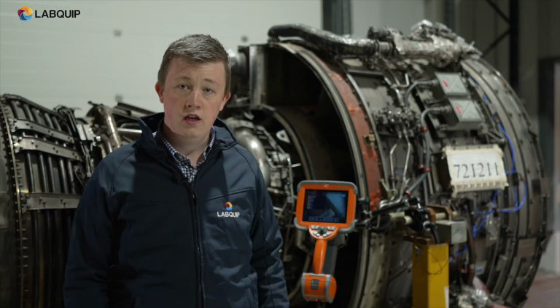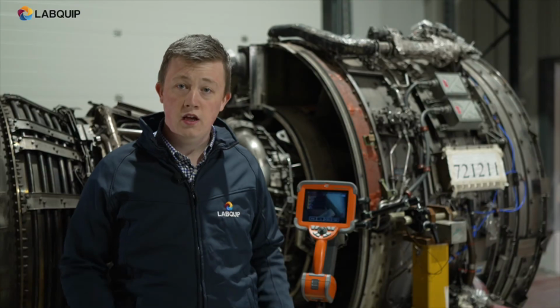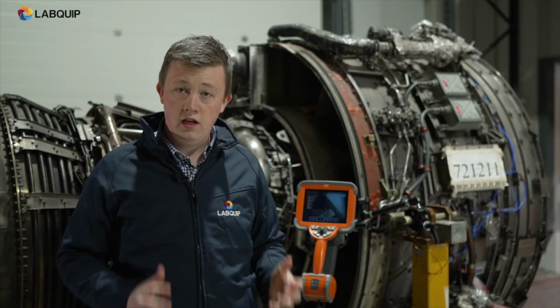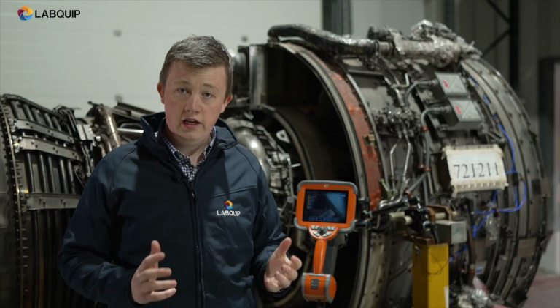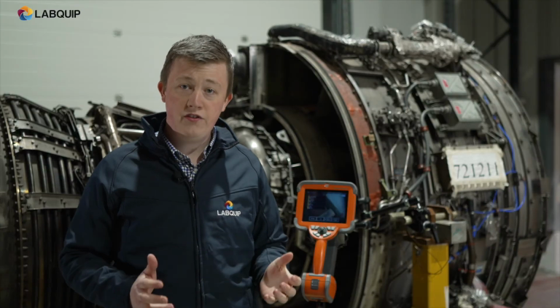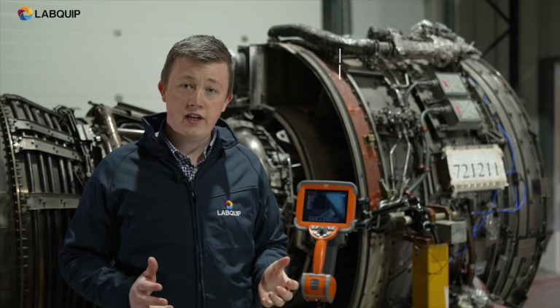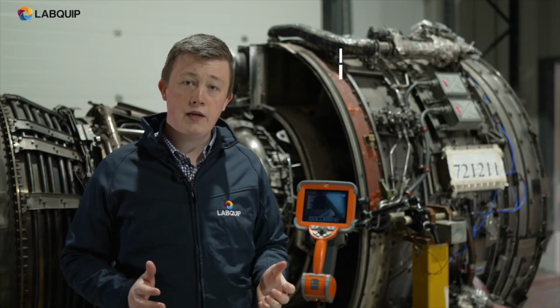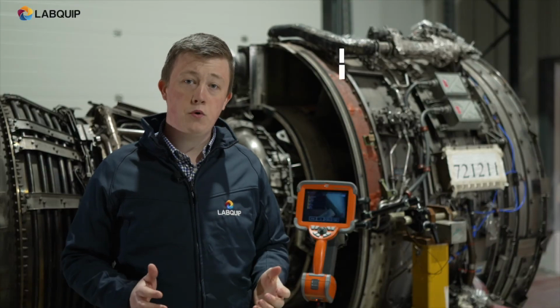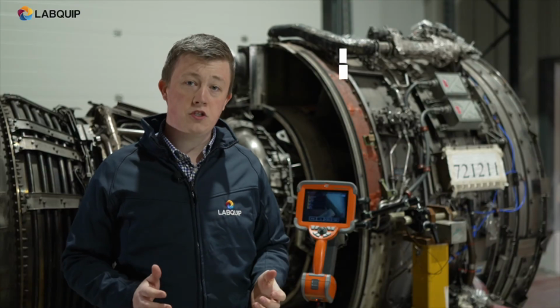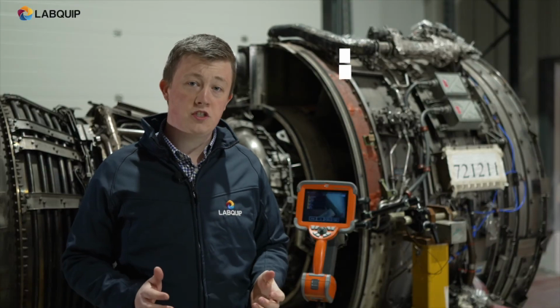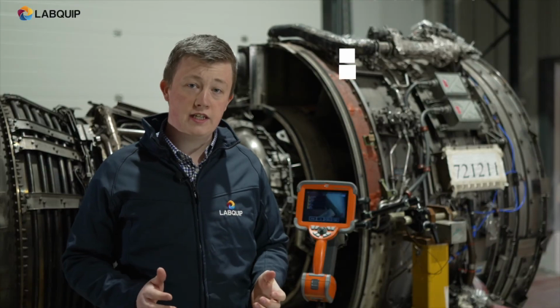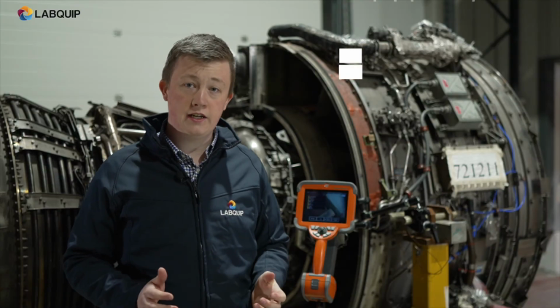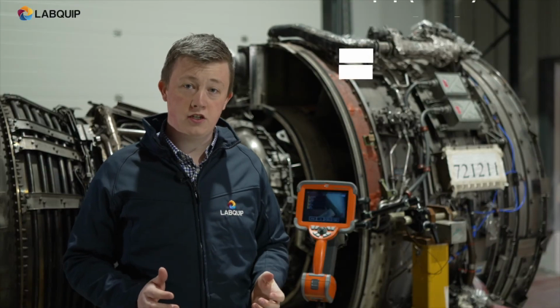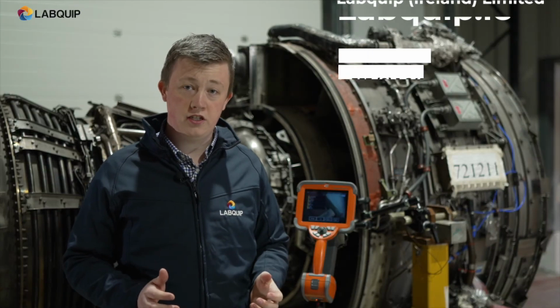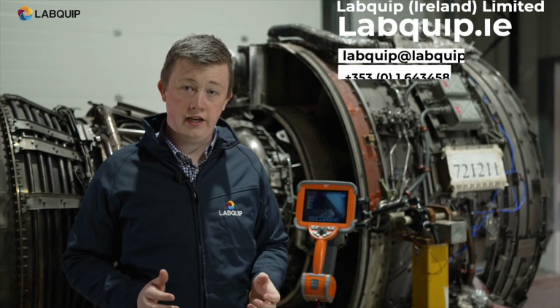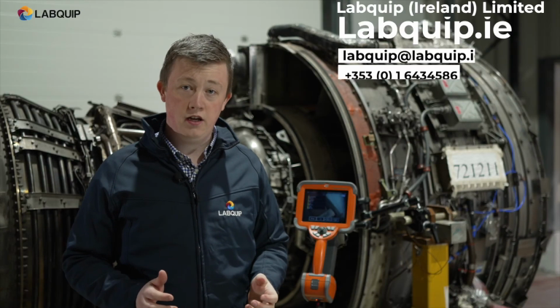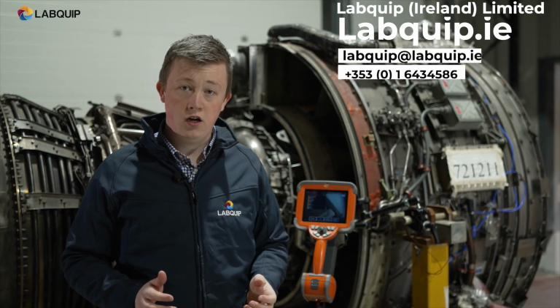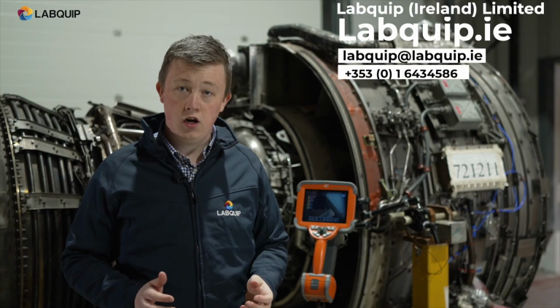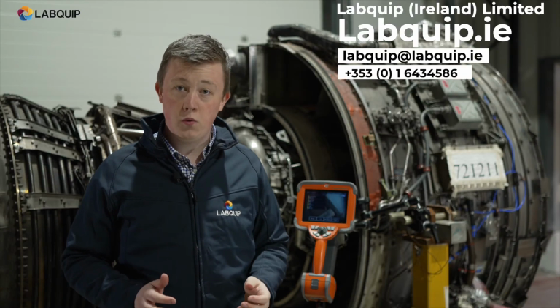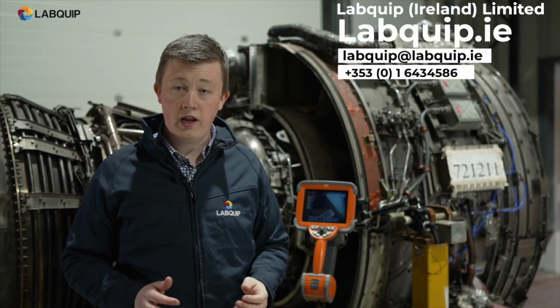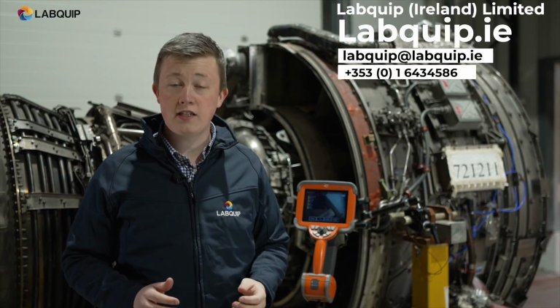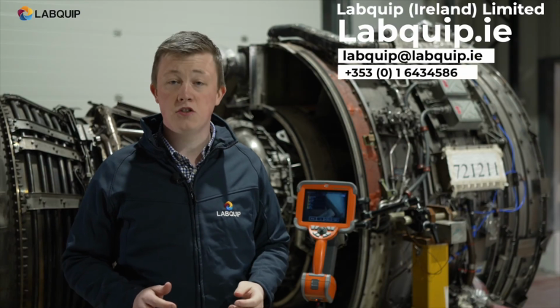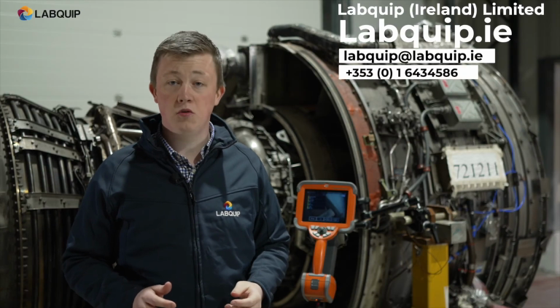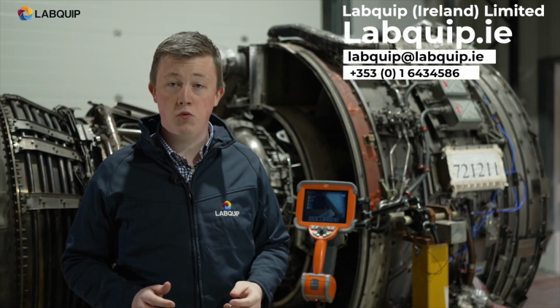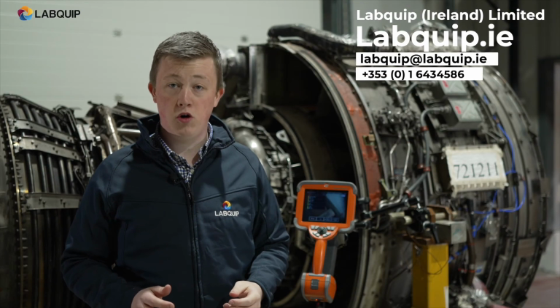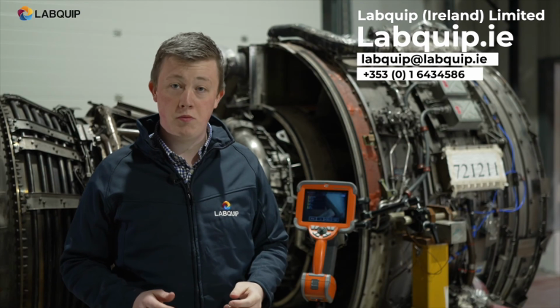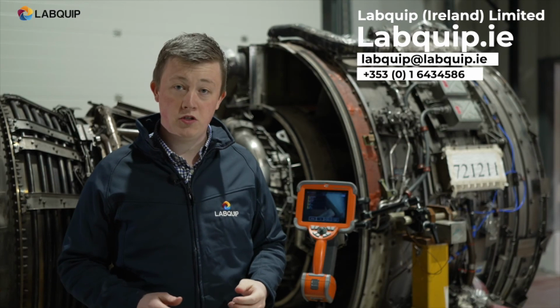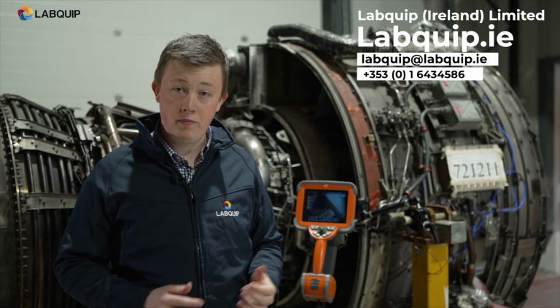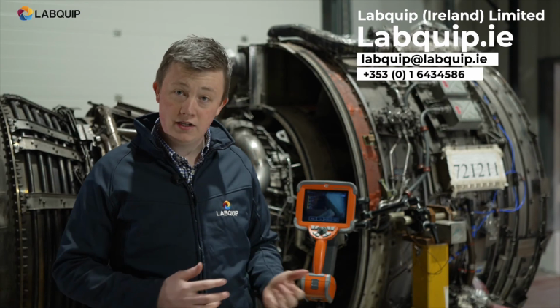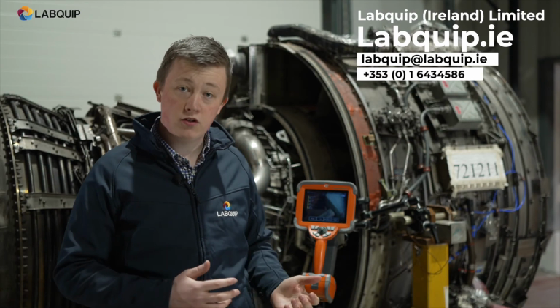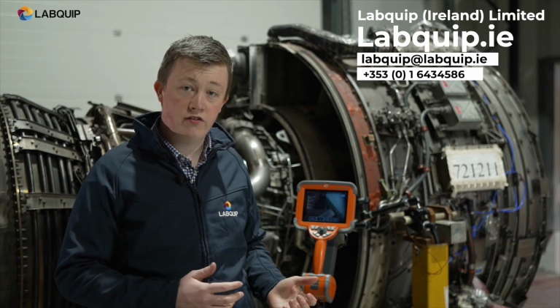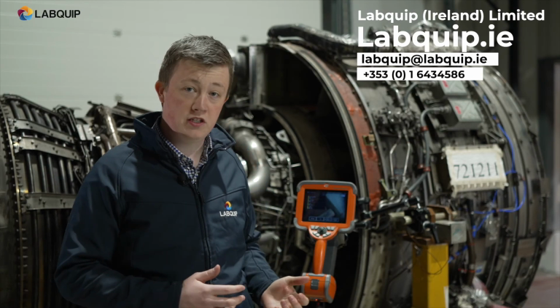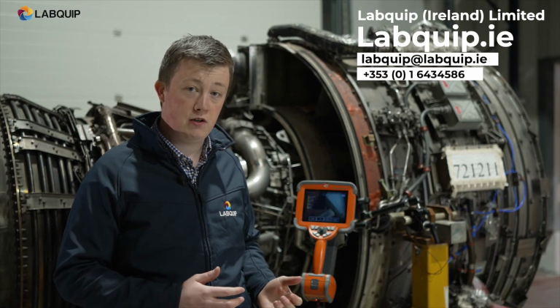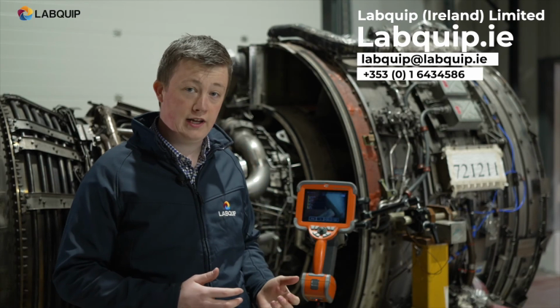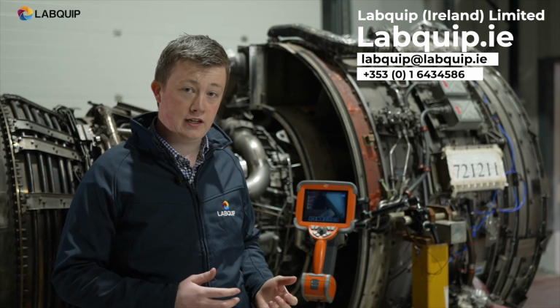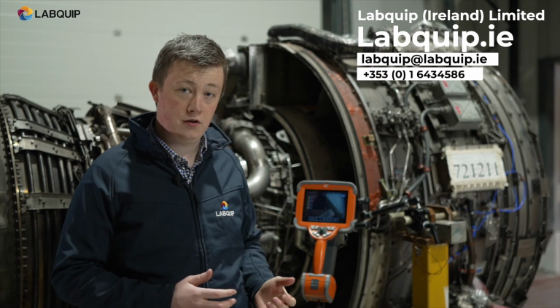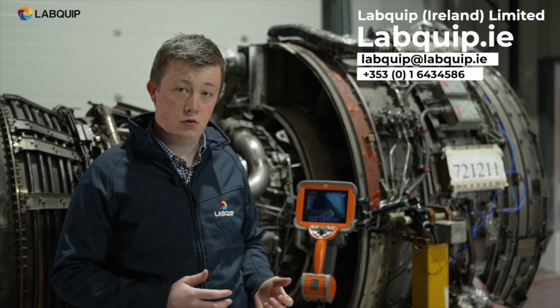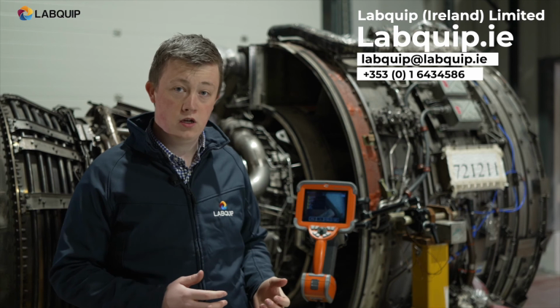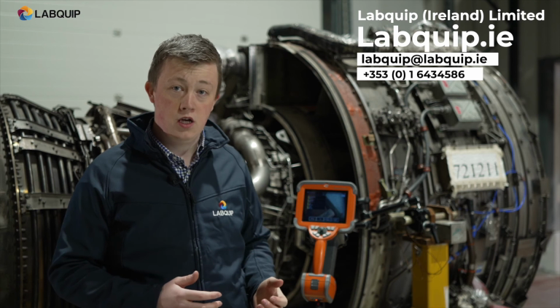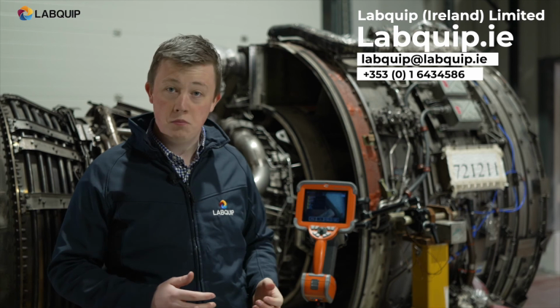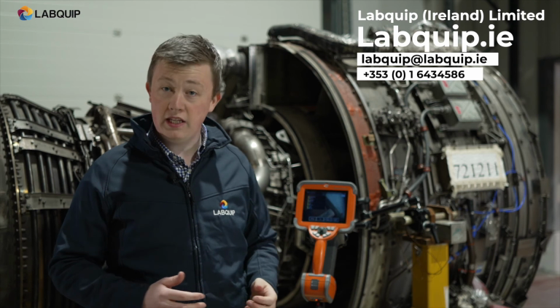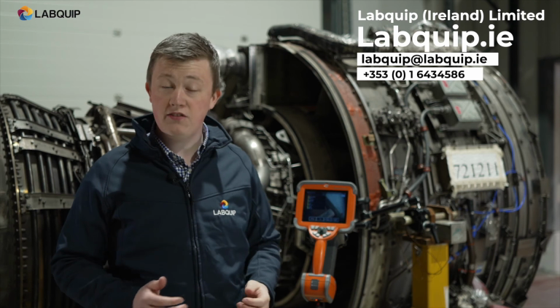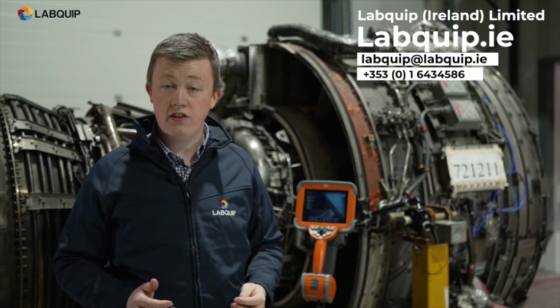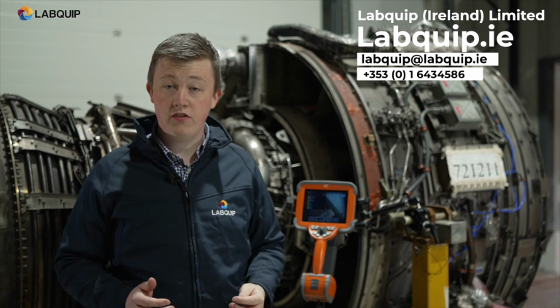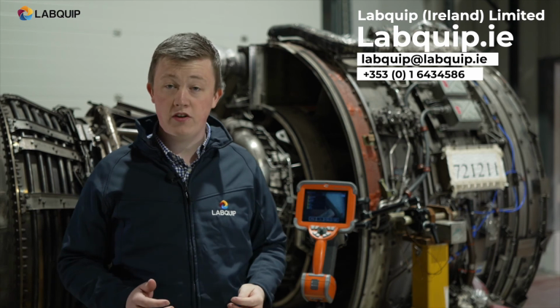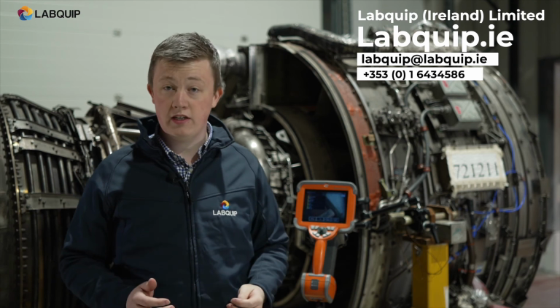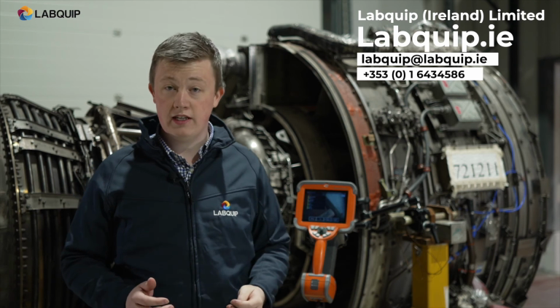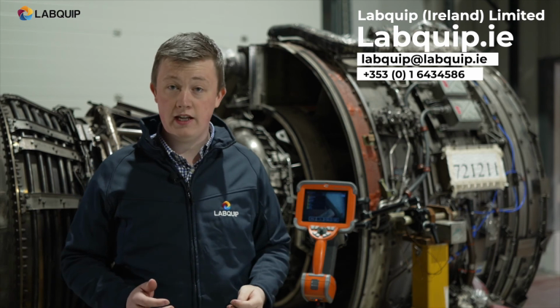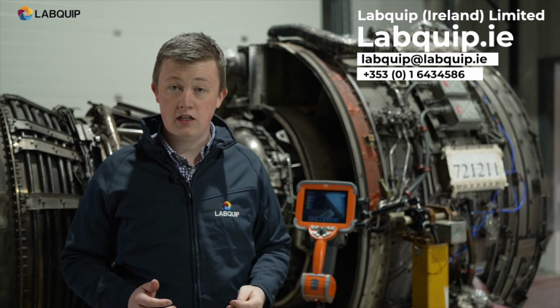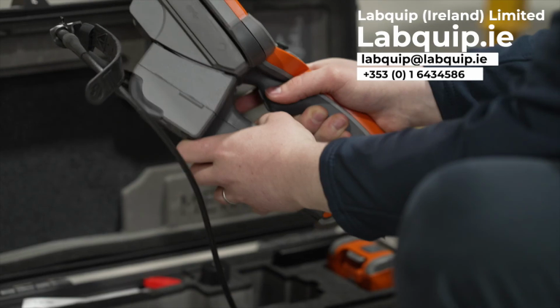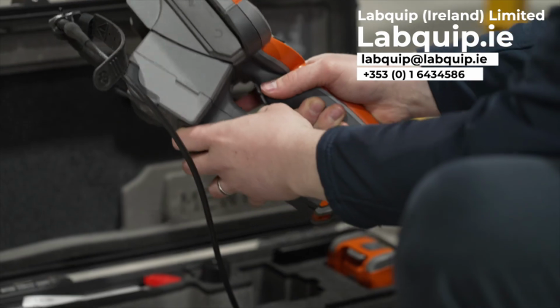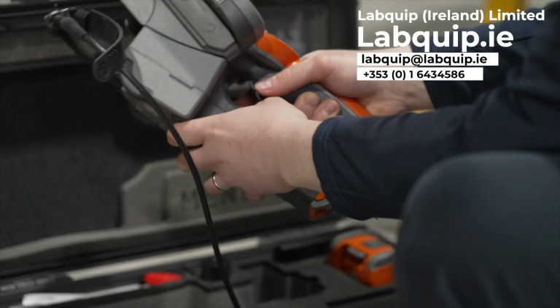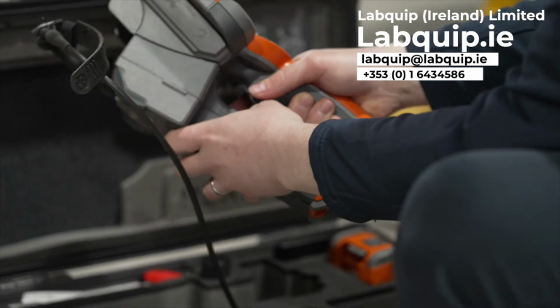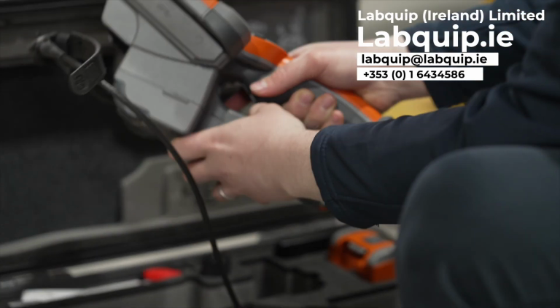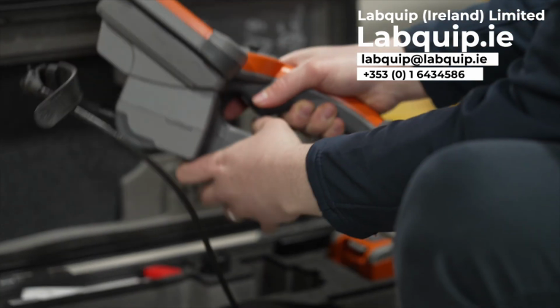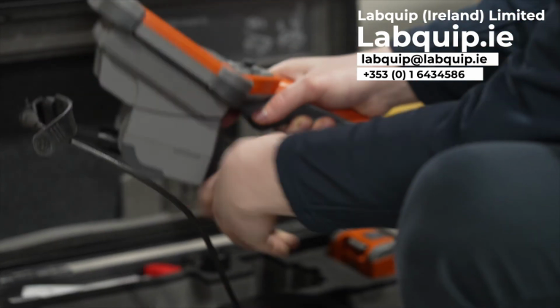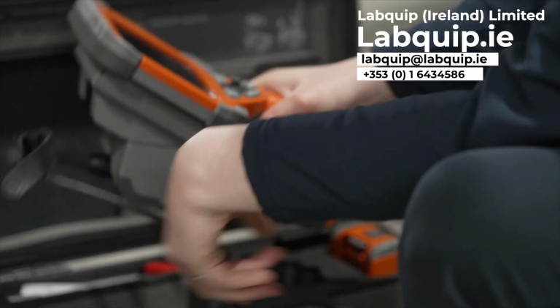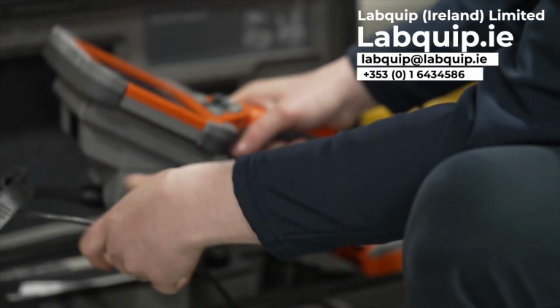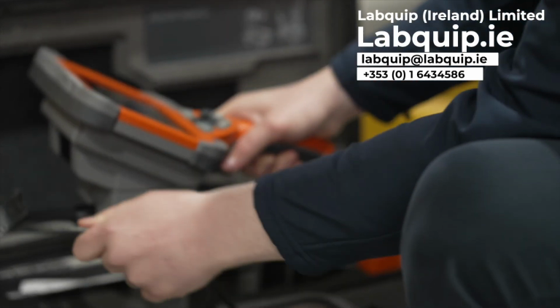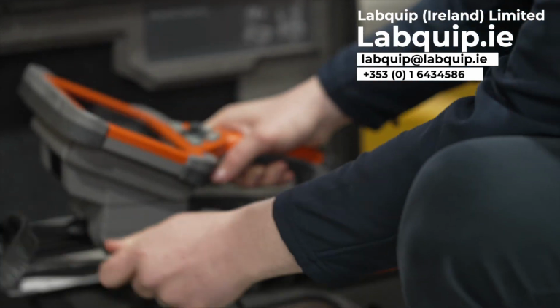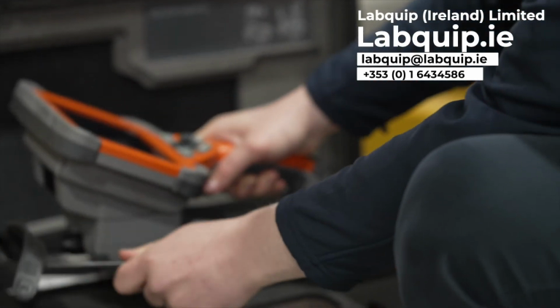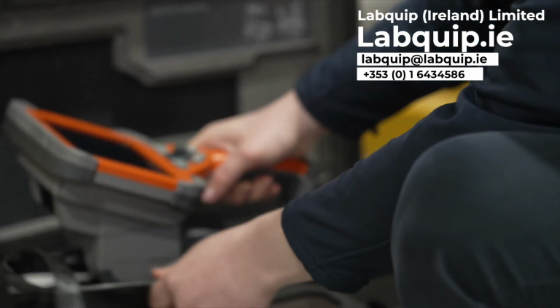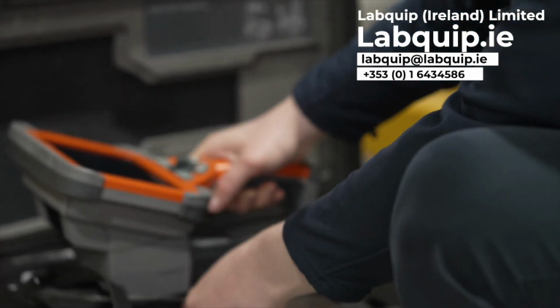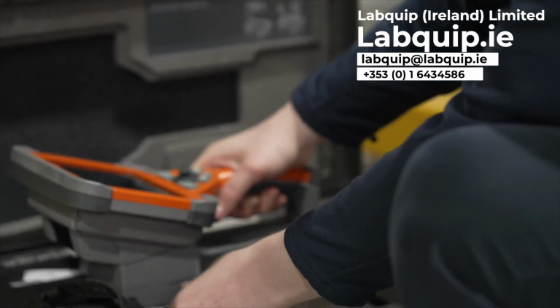If you like what you're seeing here today or would like to know more about the Mentor VisualIQ, please feel free to get in contact with us with the above link. Thank you.